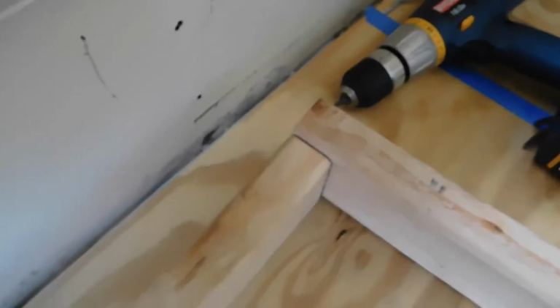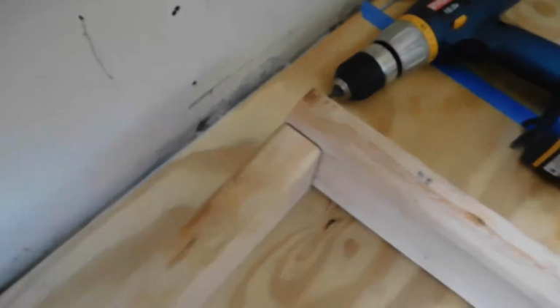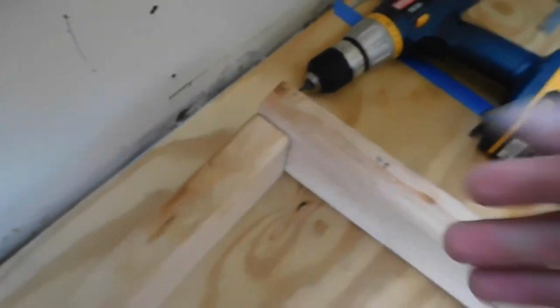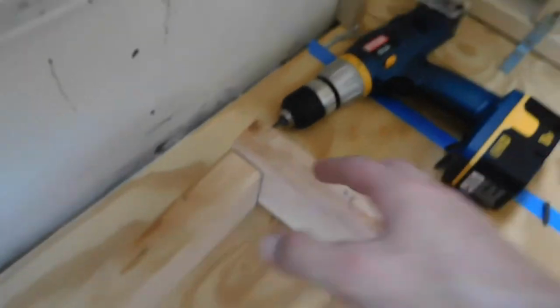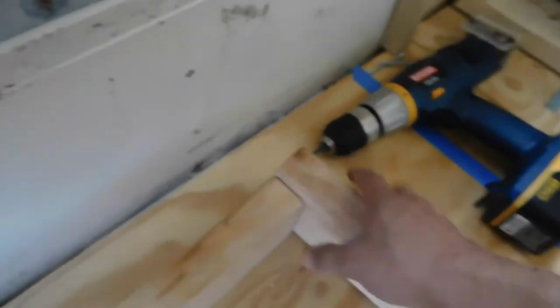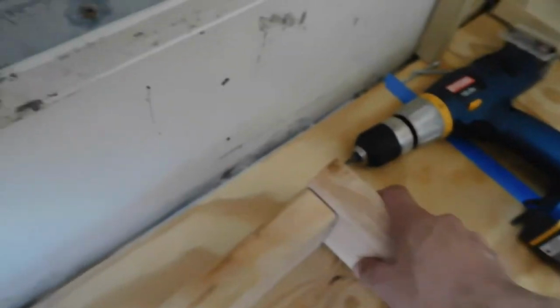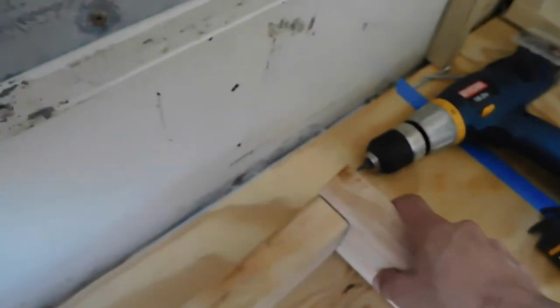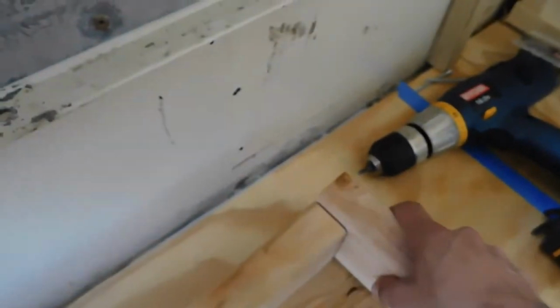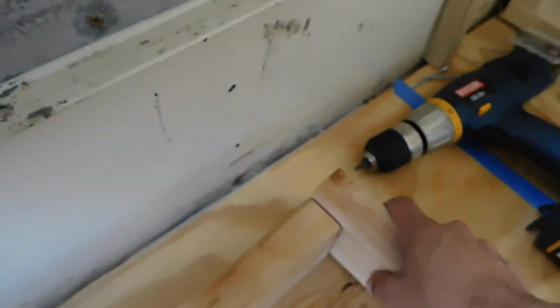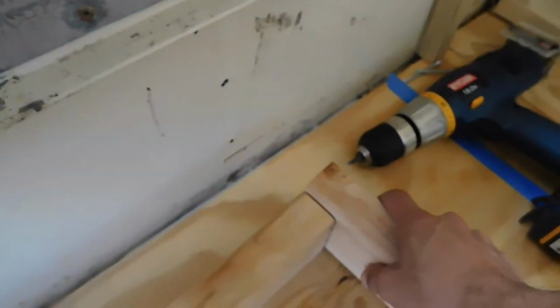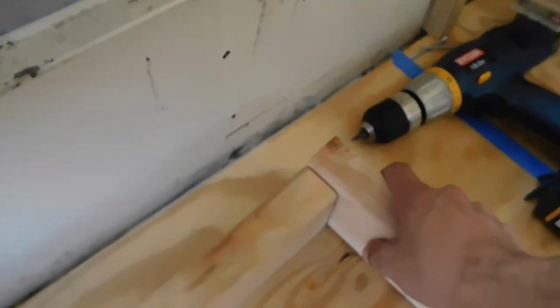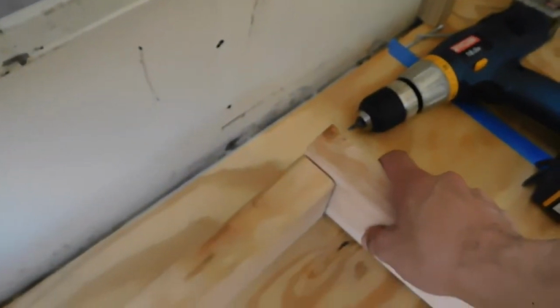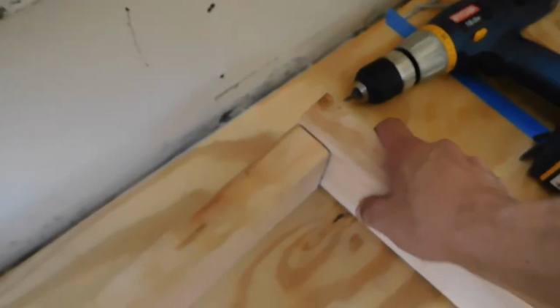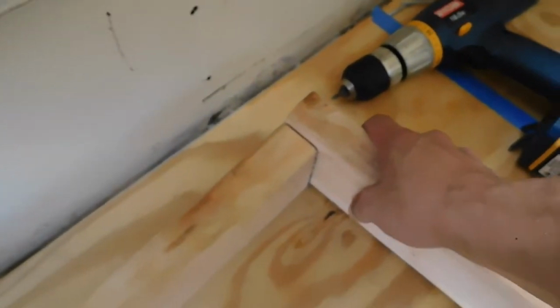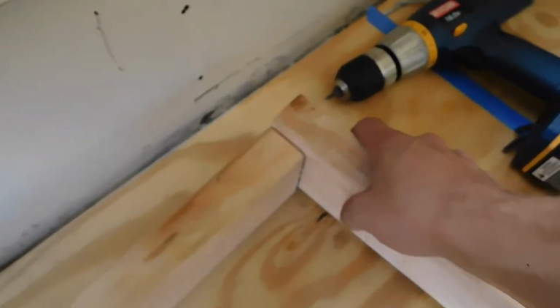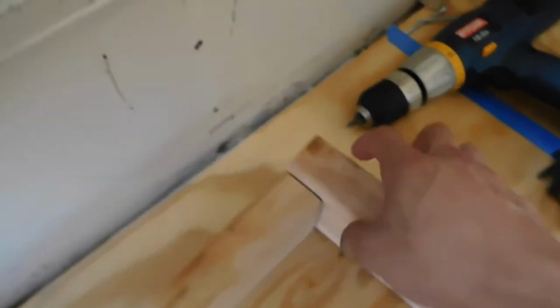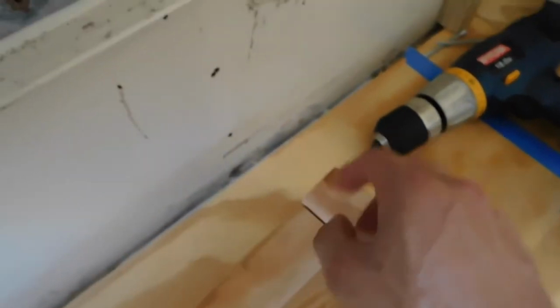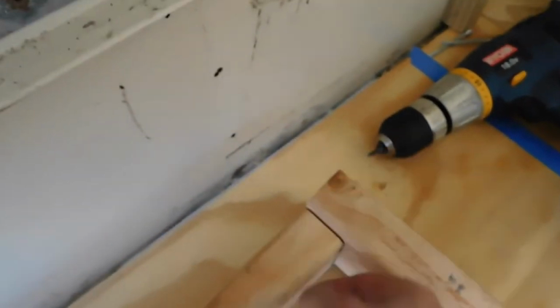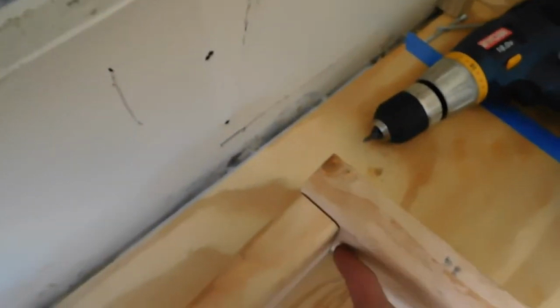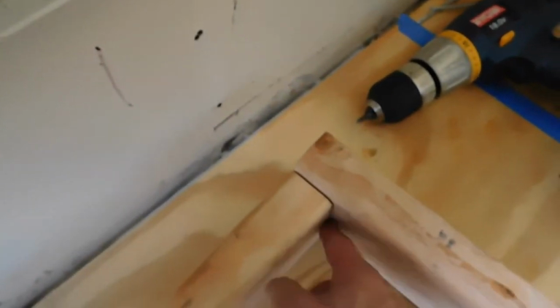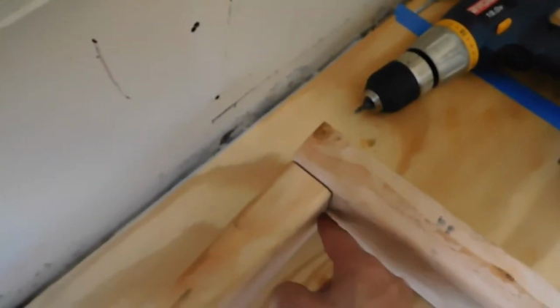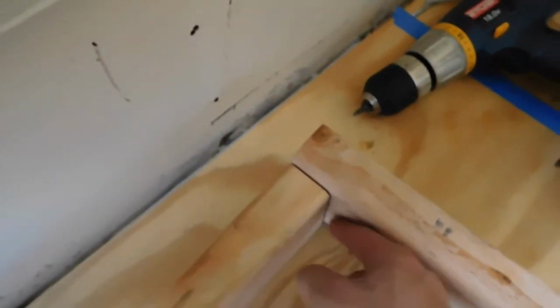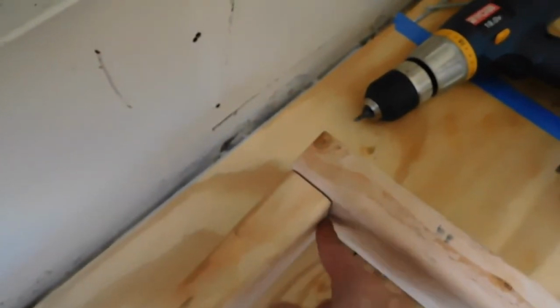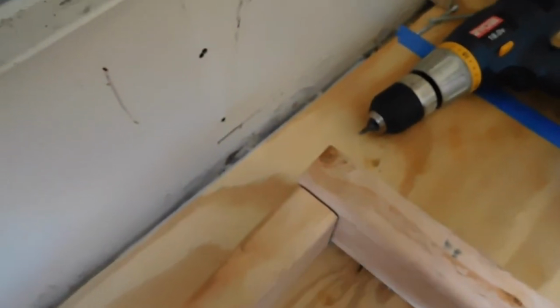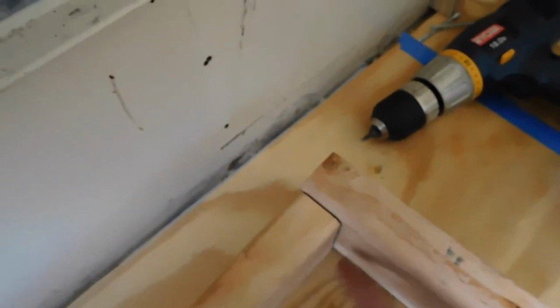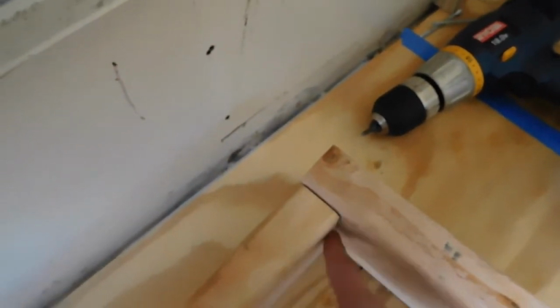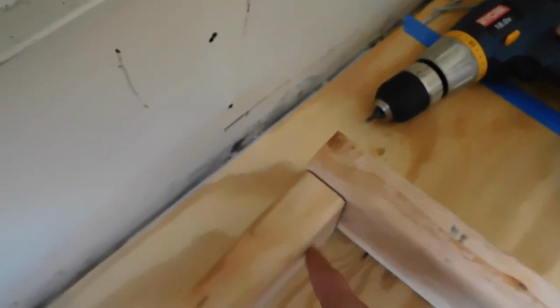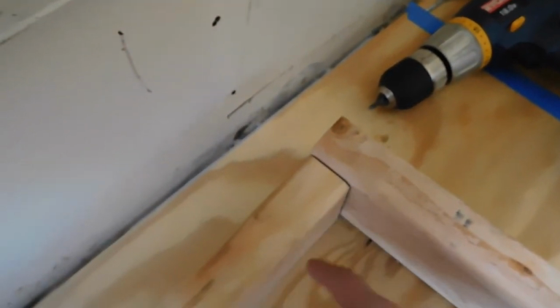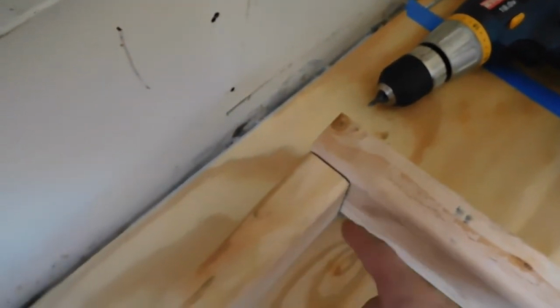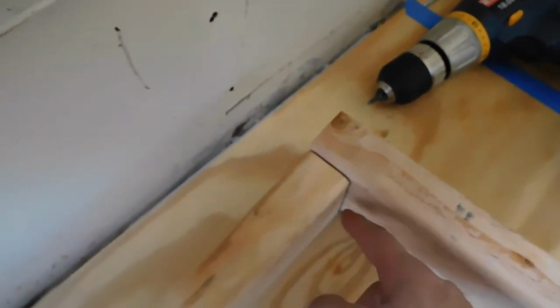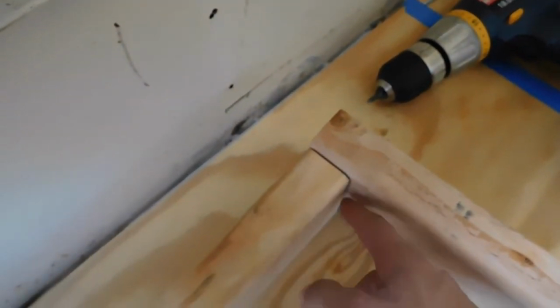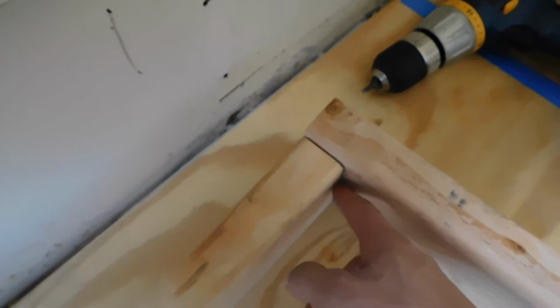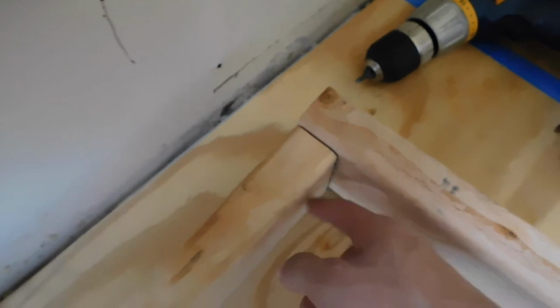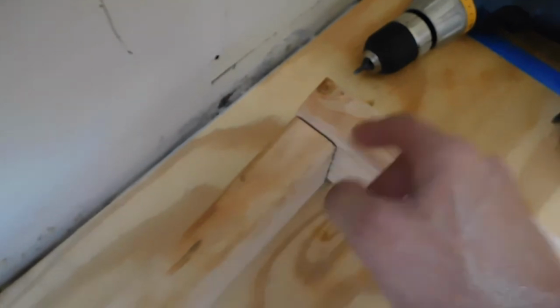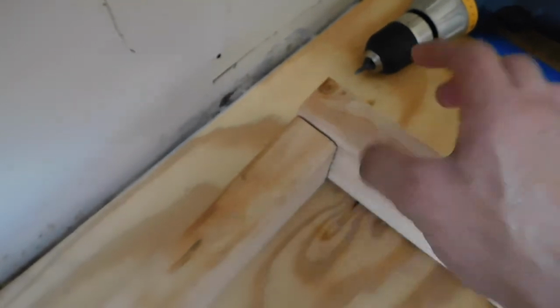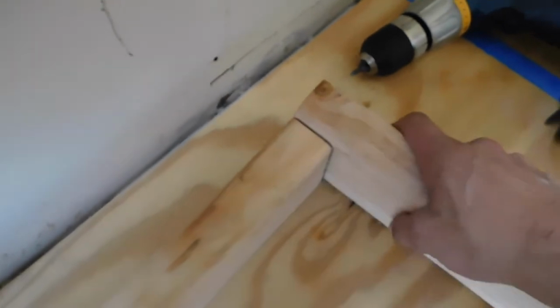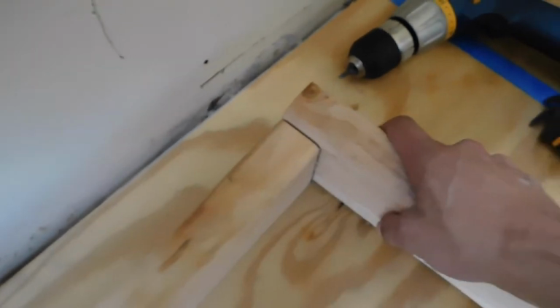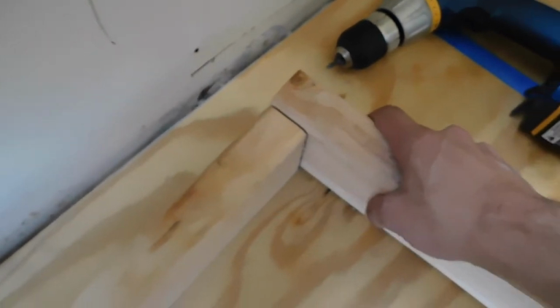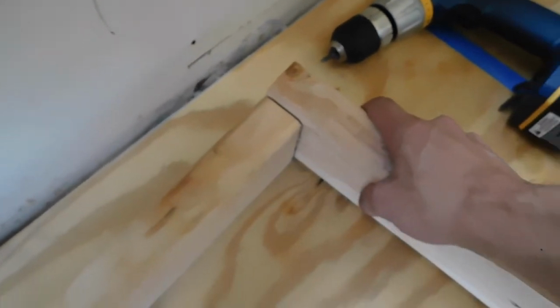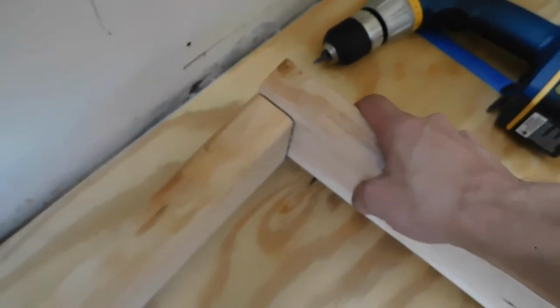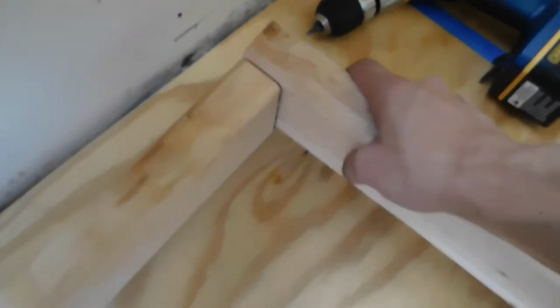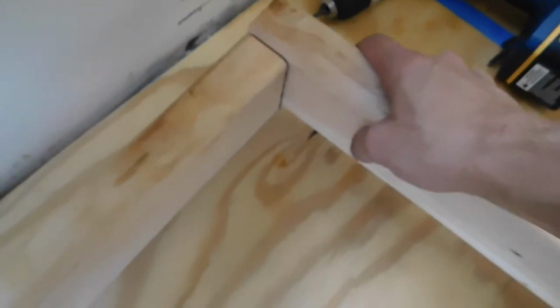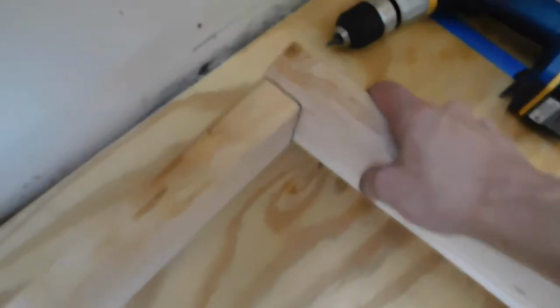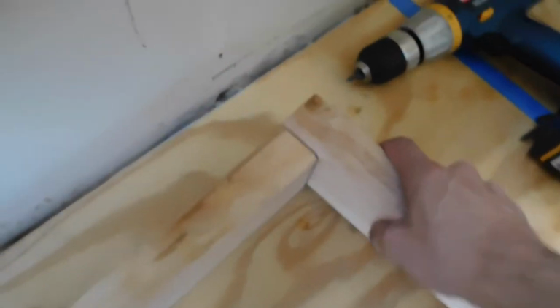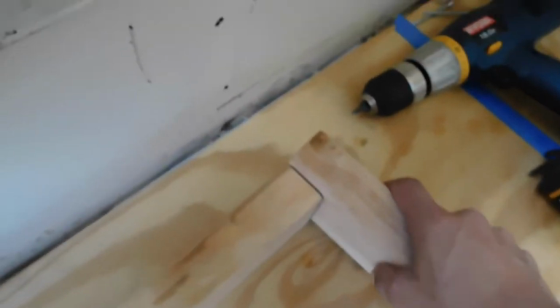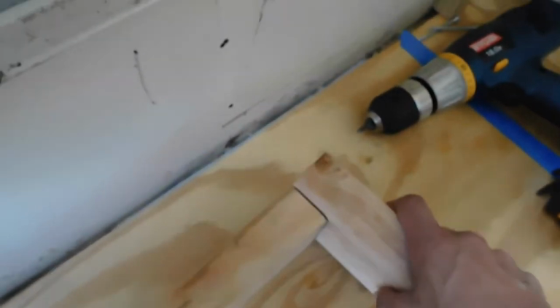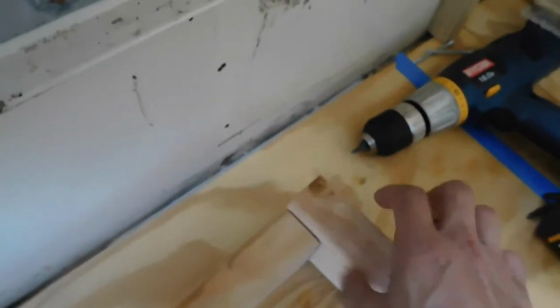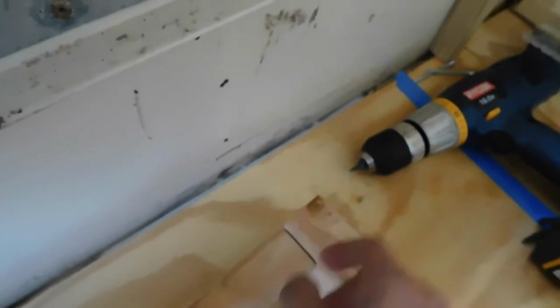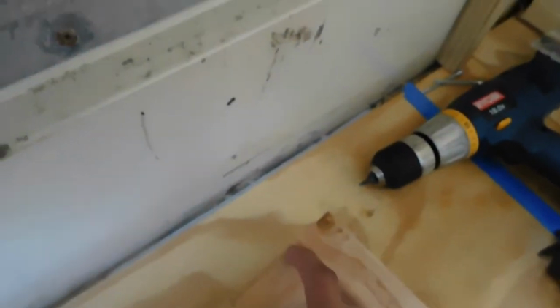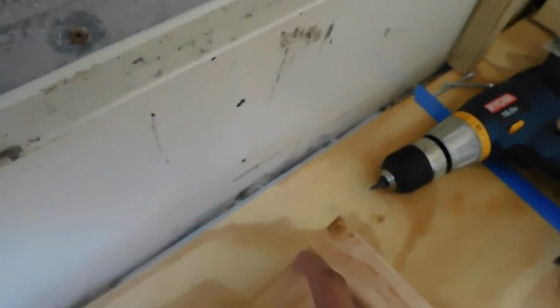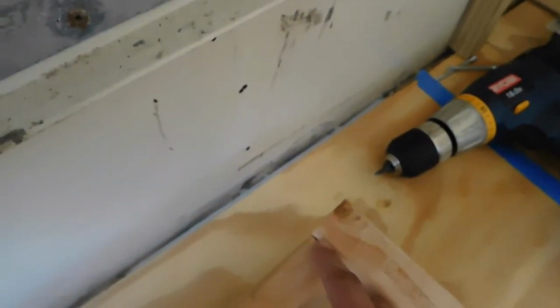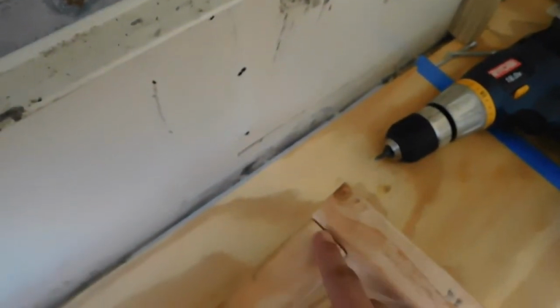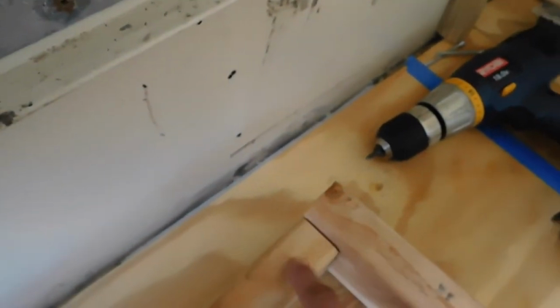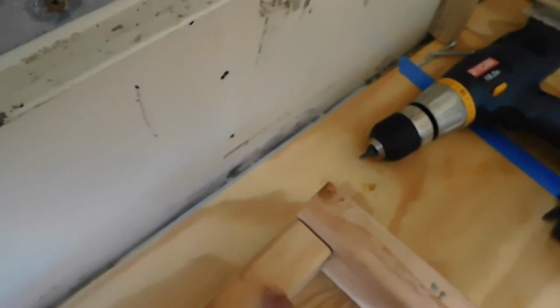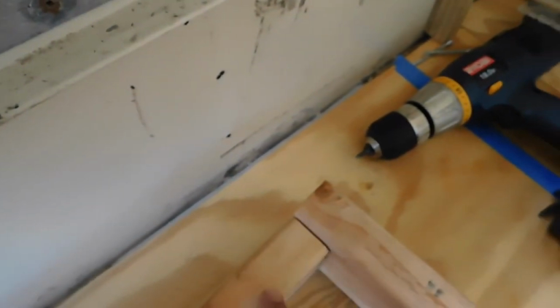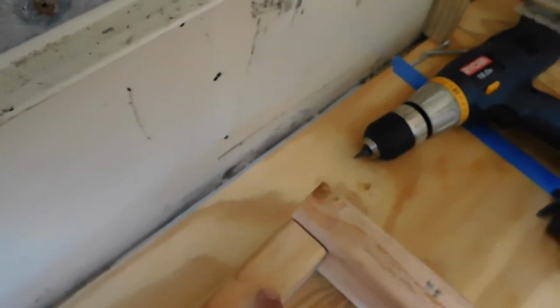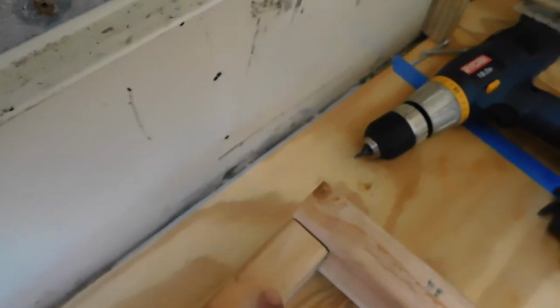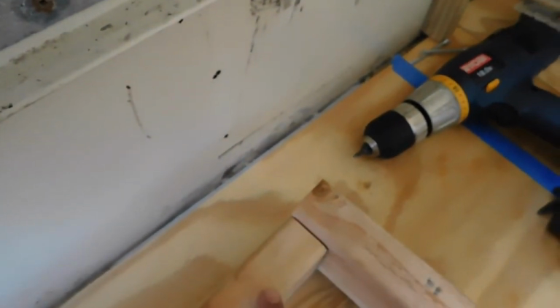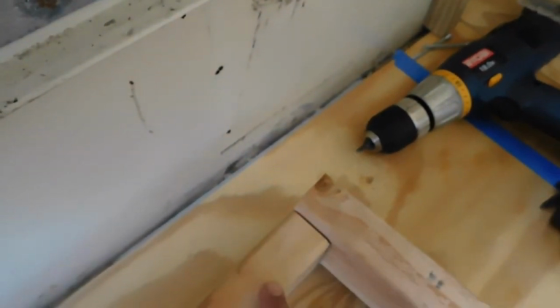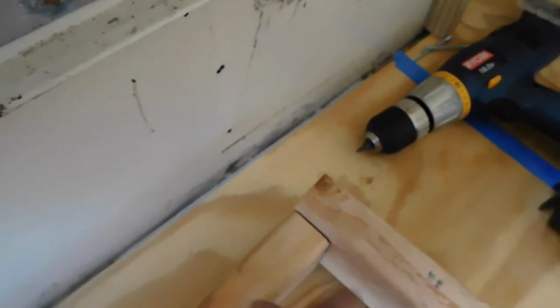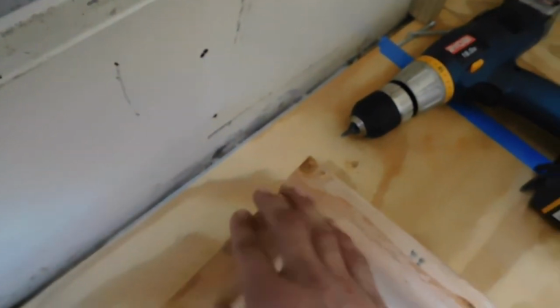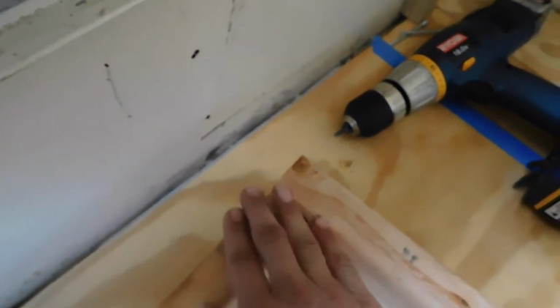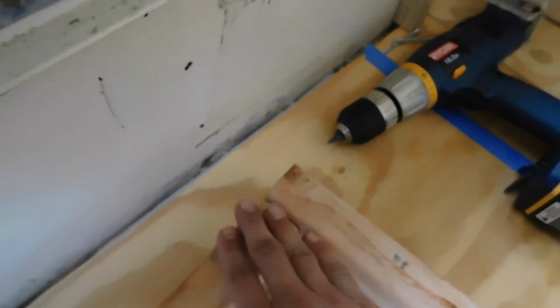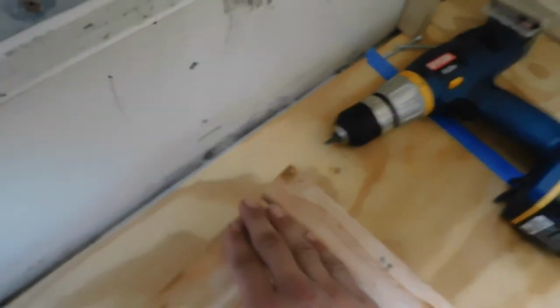It's a little better. Like I said, we're going to add an L-bracket in here to support the beam even more, but at least it's flushing now.